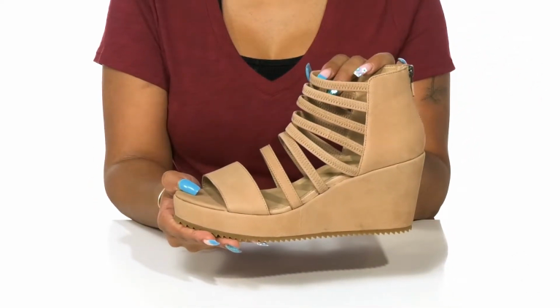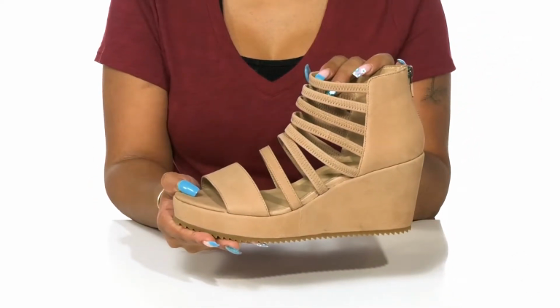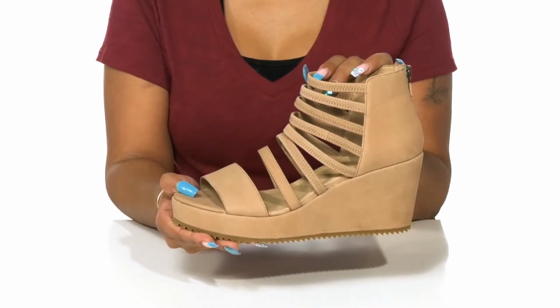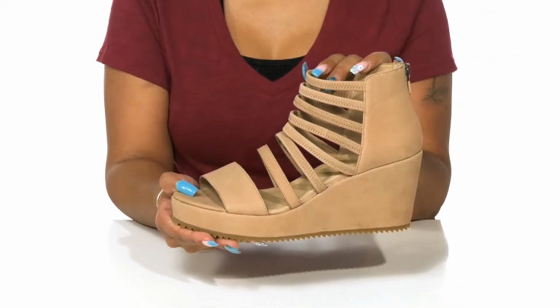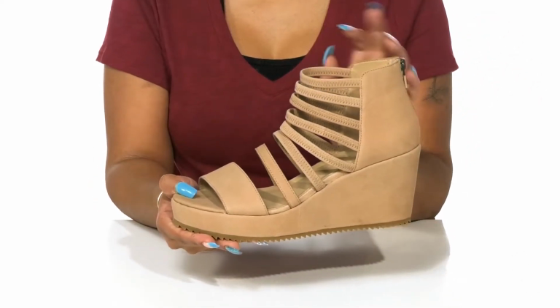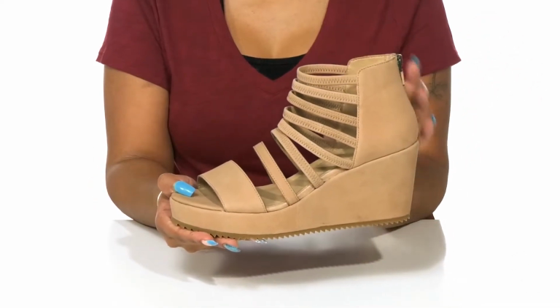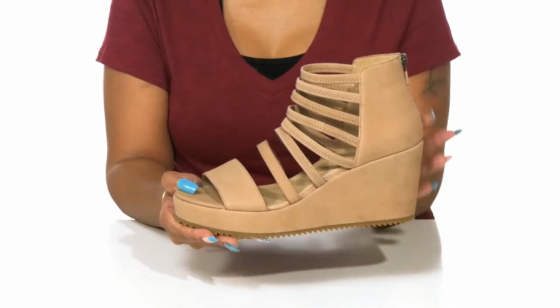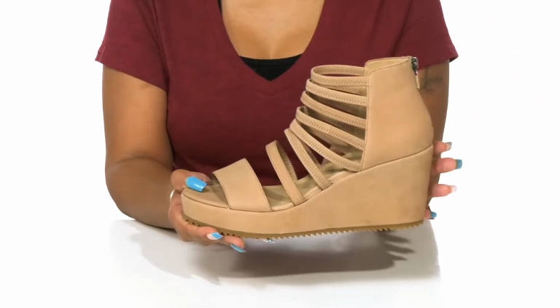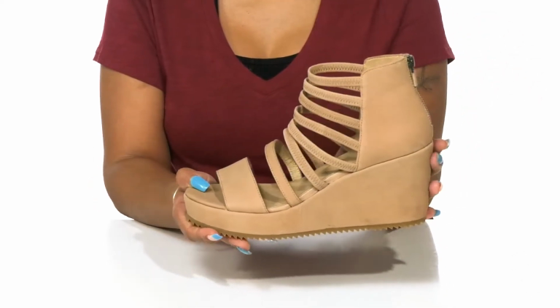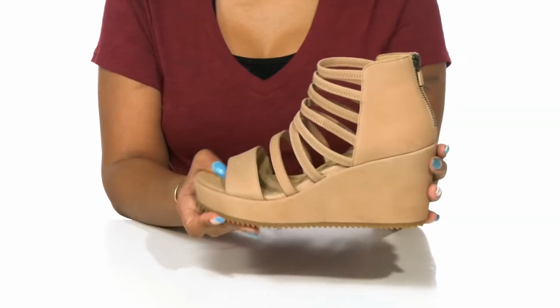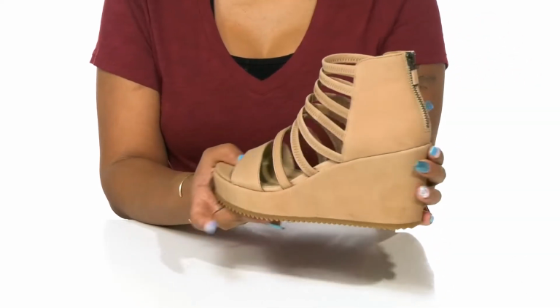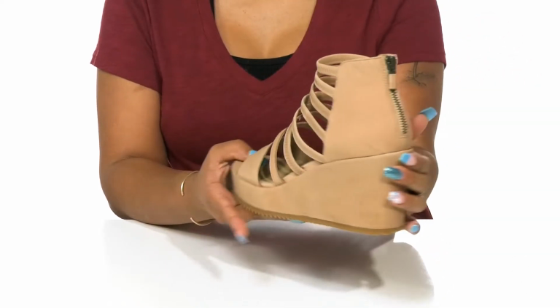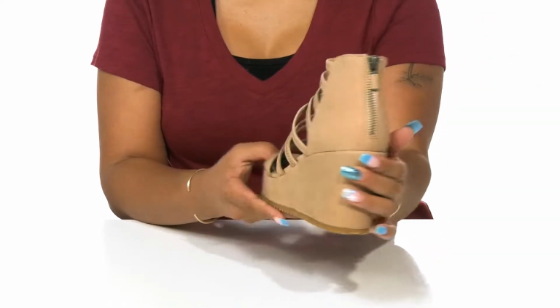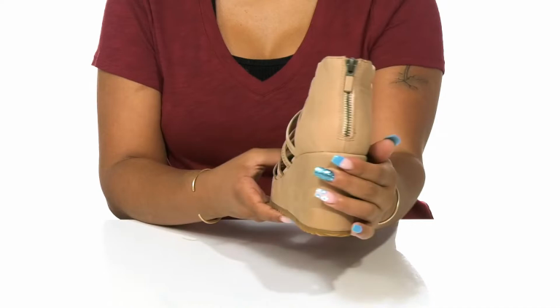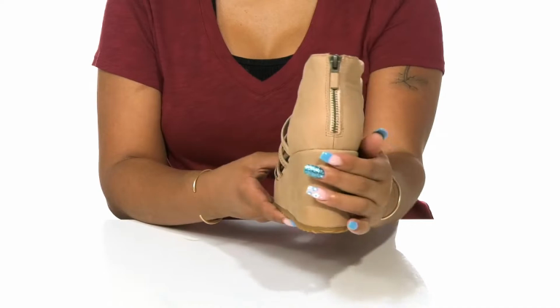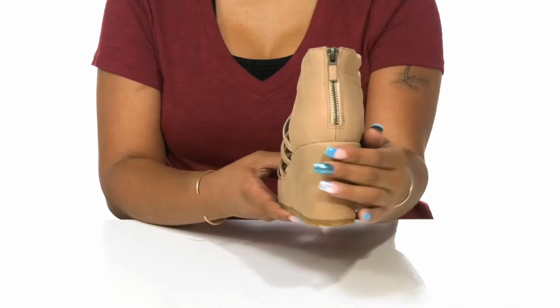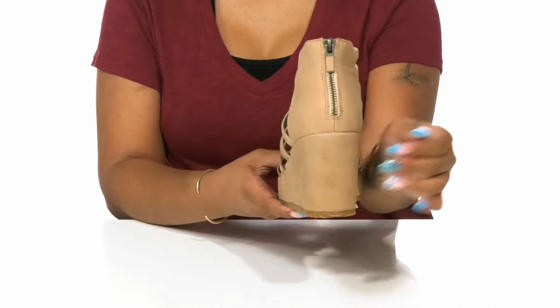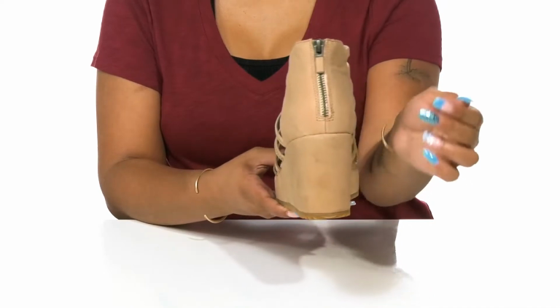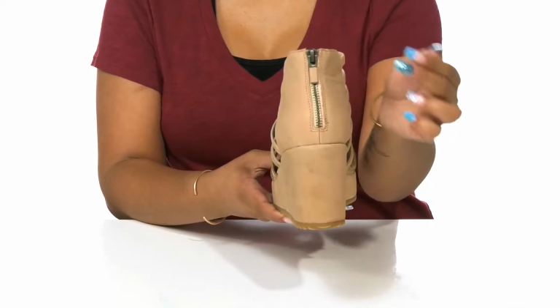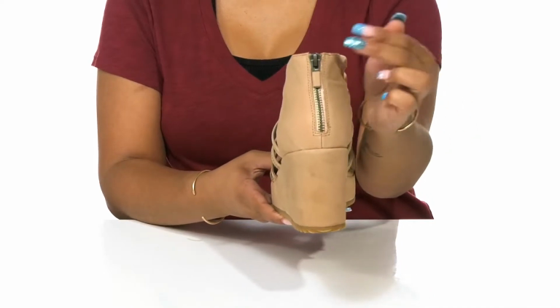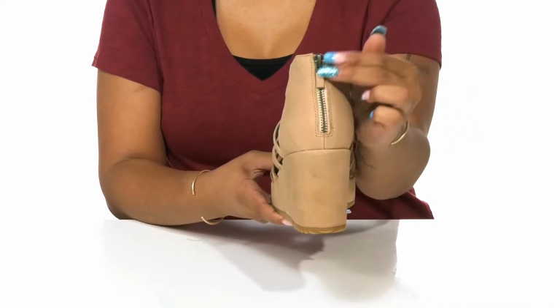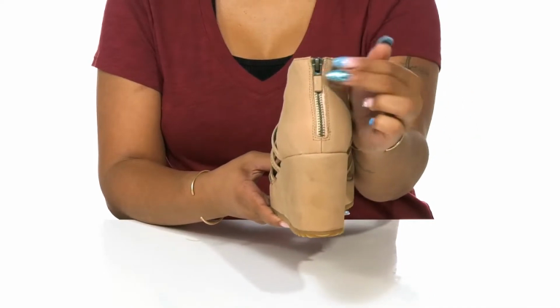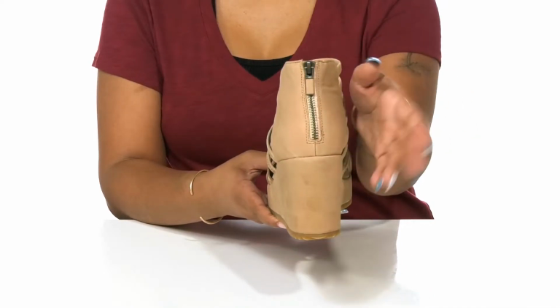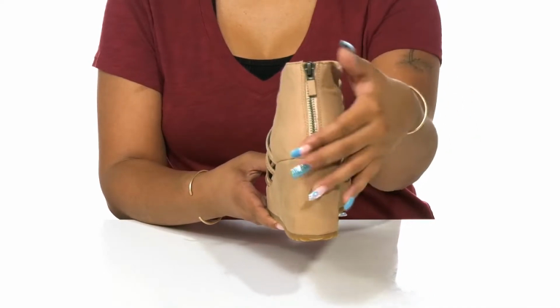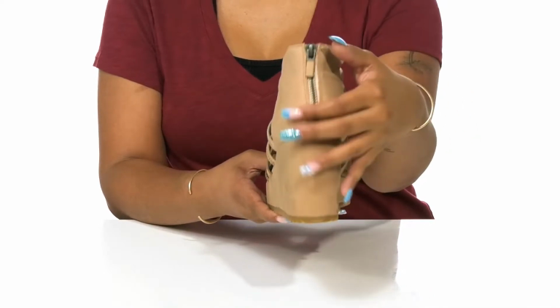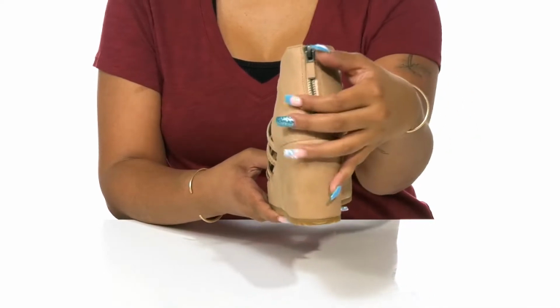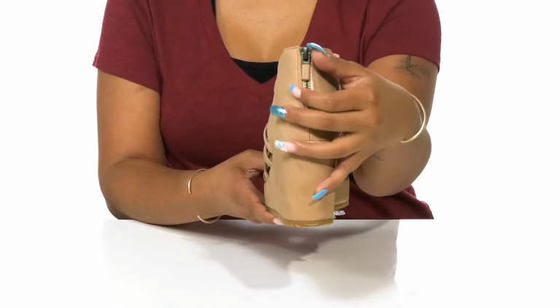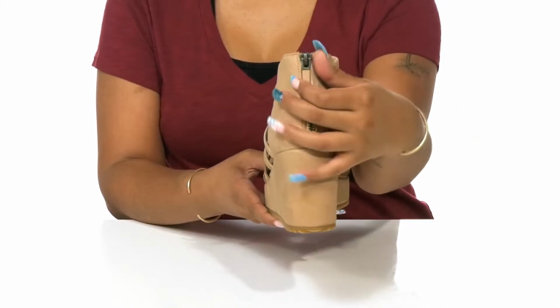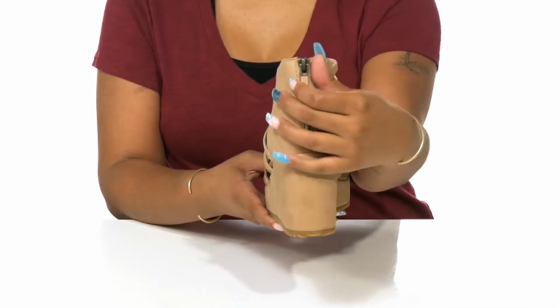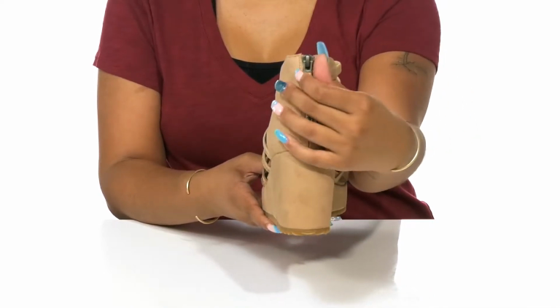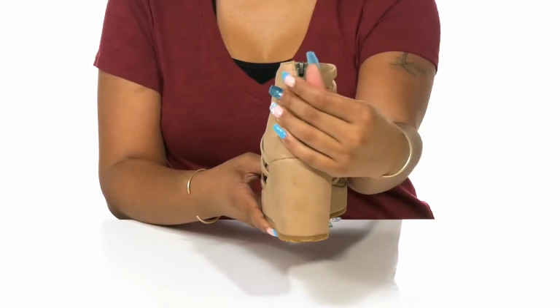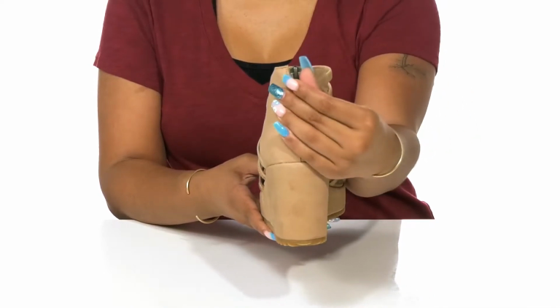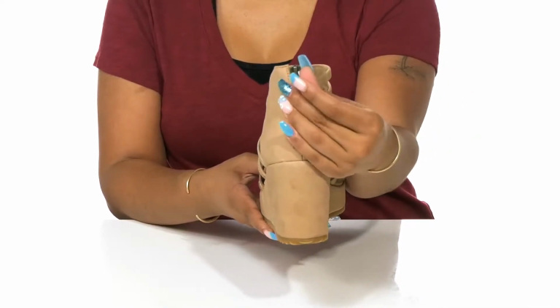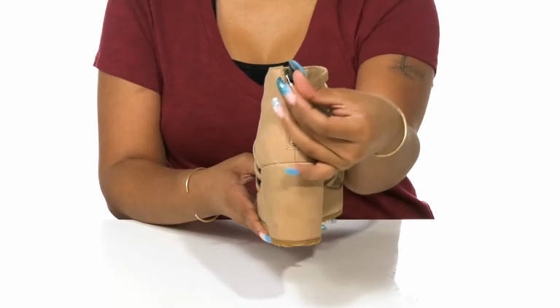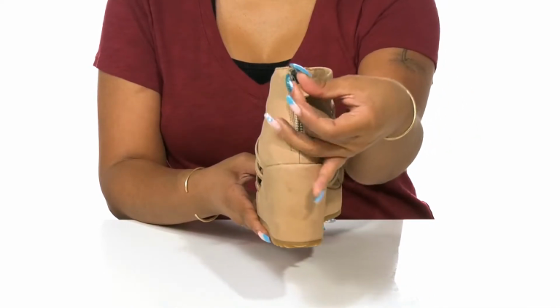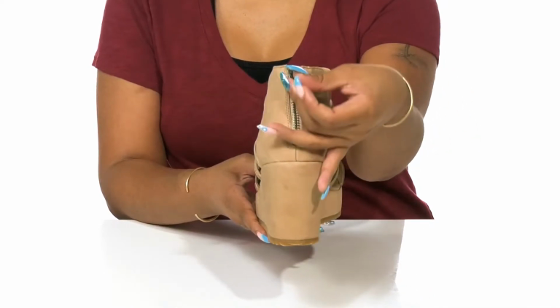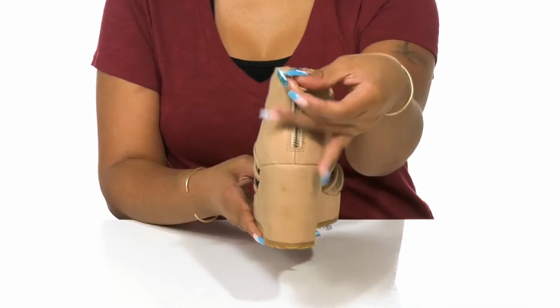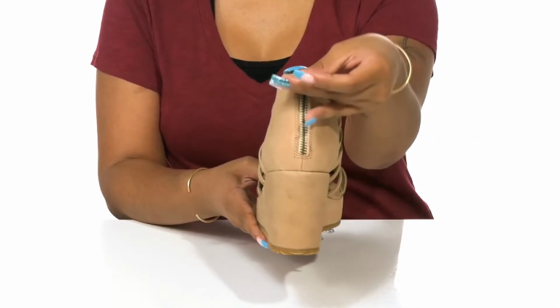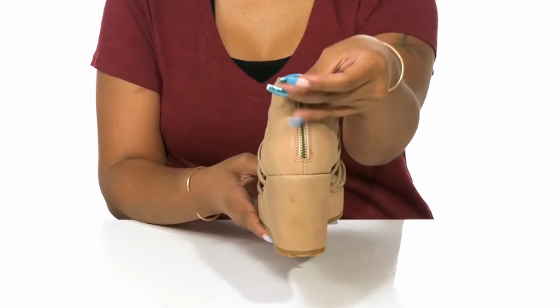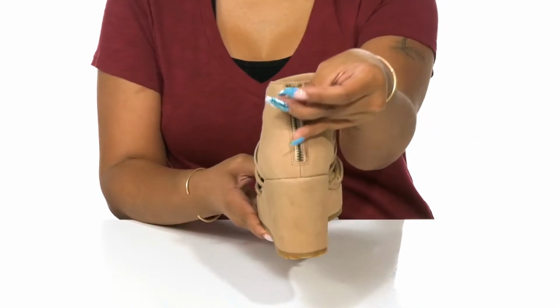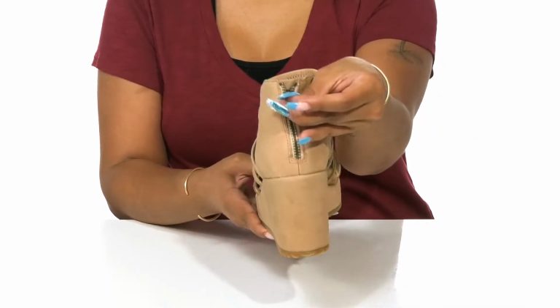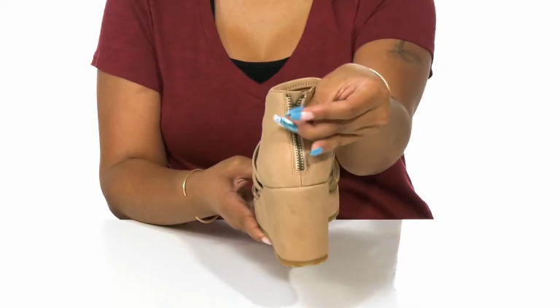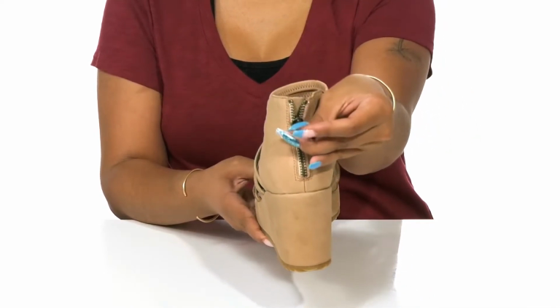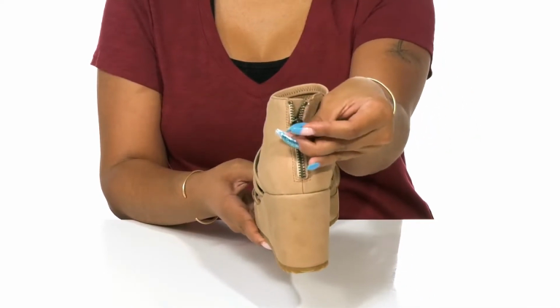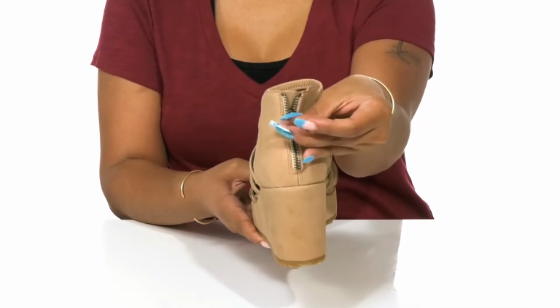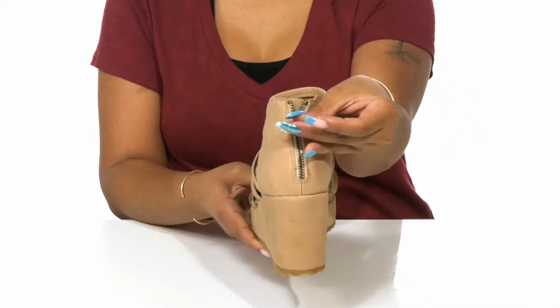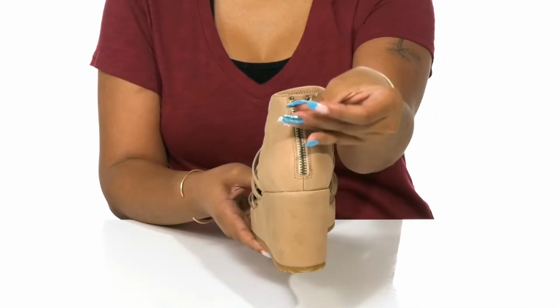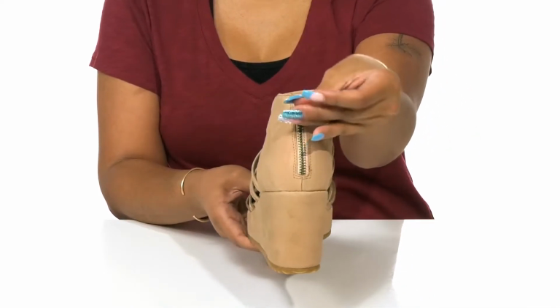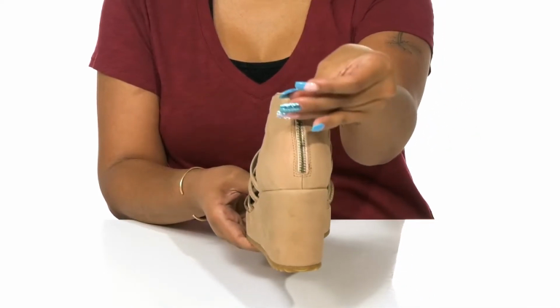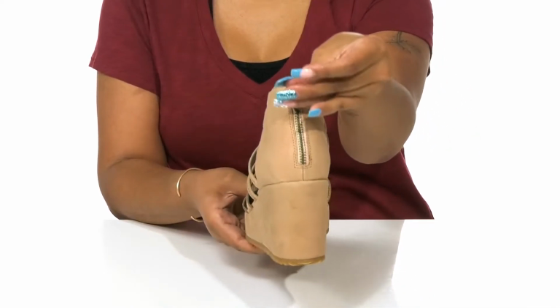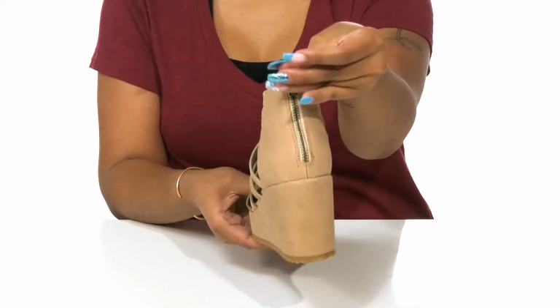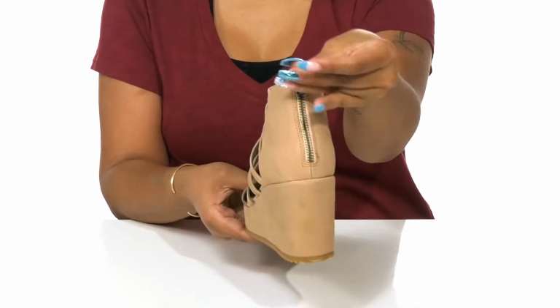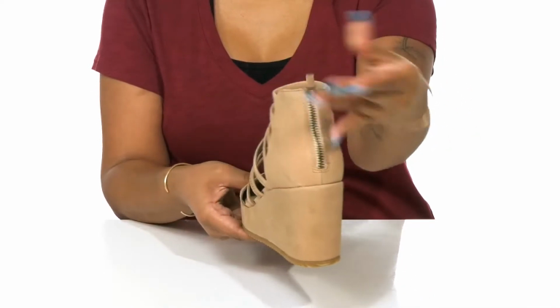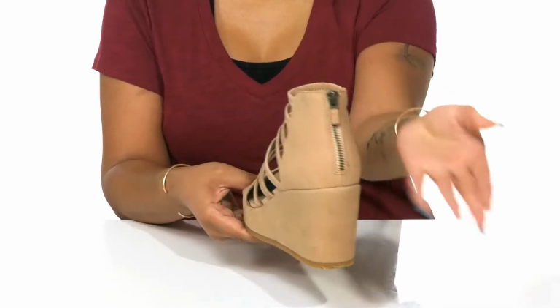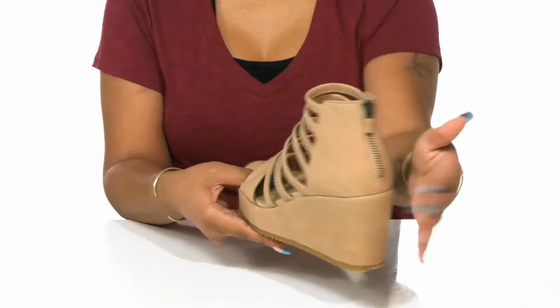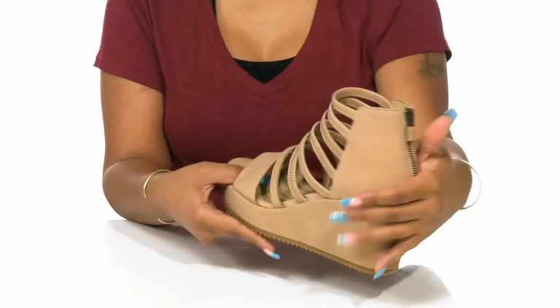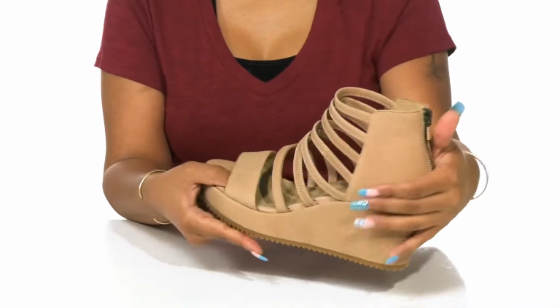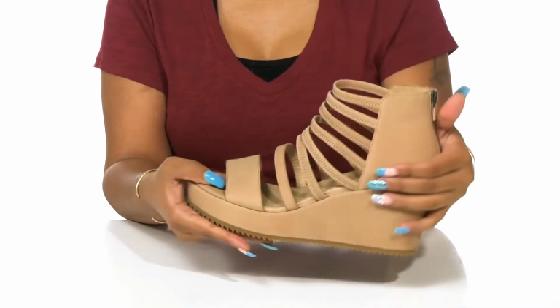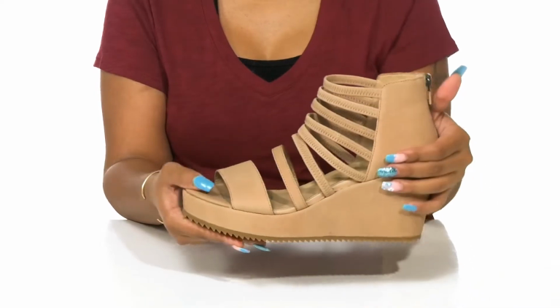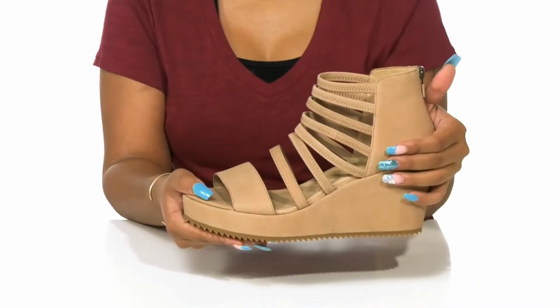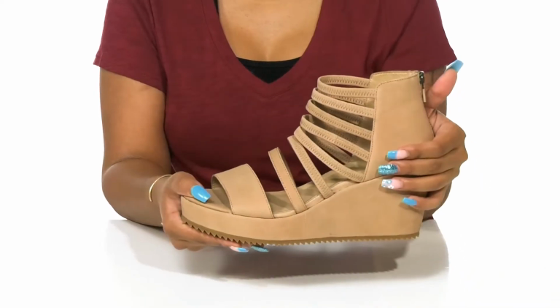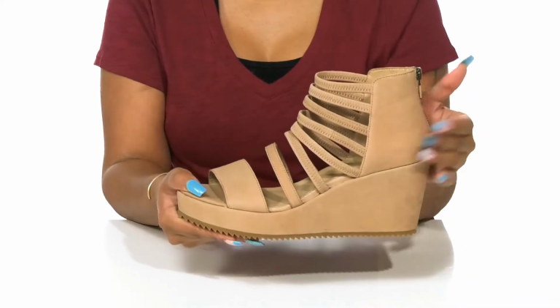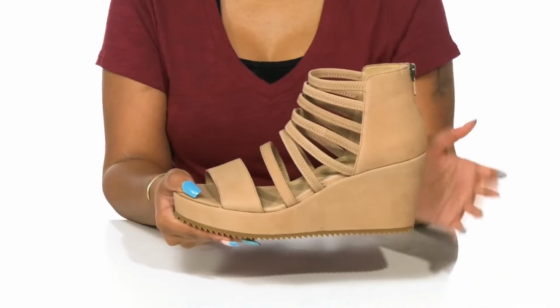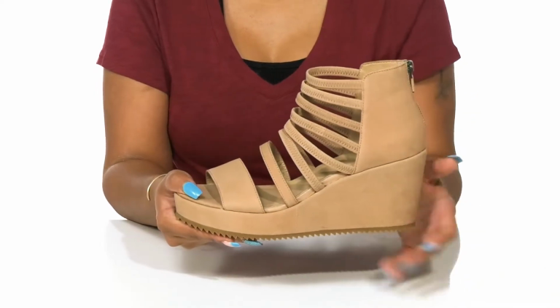You'll find that there's a zipper closure at the back of the foot that allows for a little bit of convenience and easy slip-on.